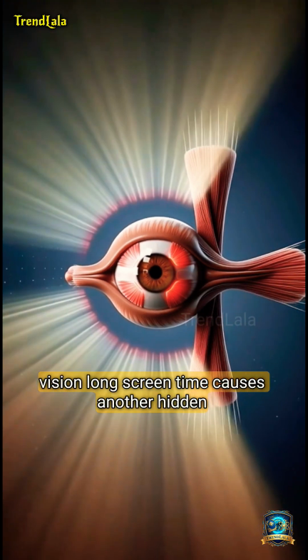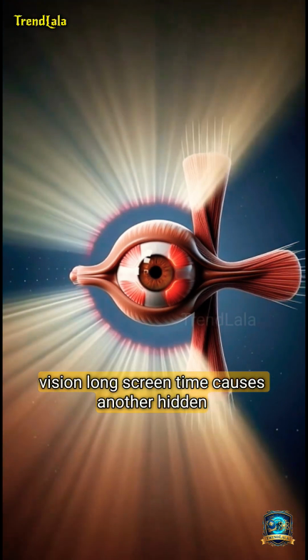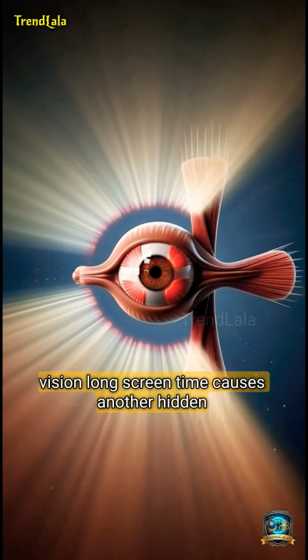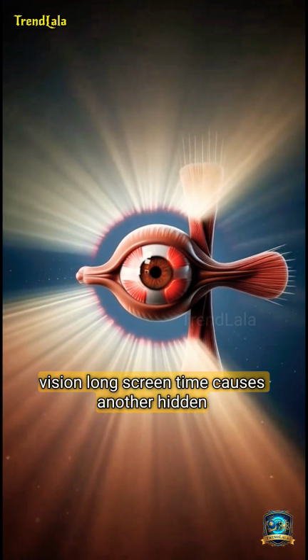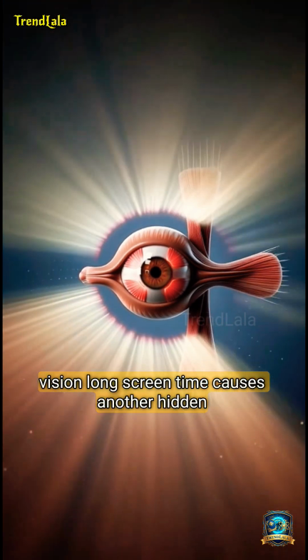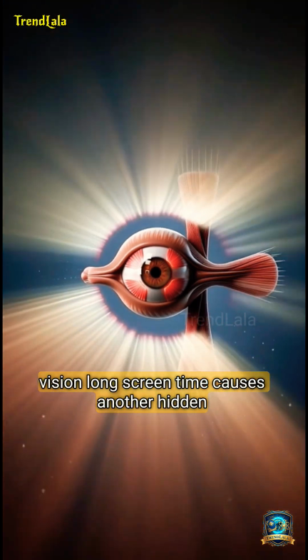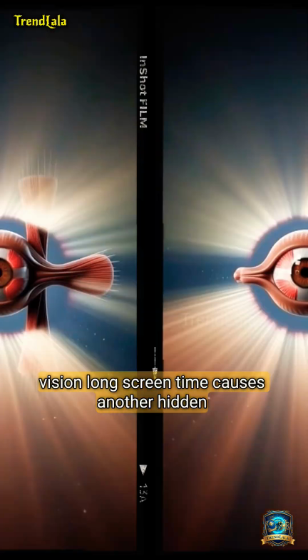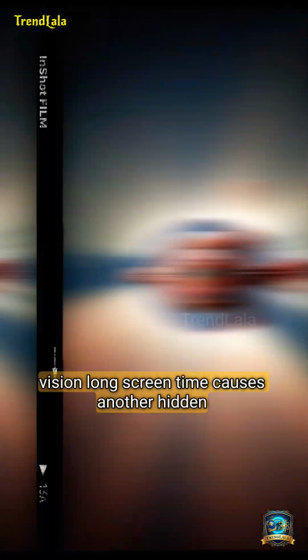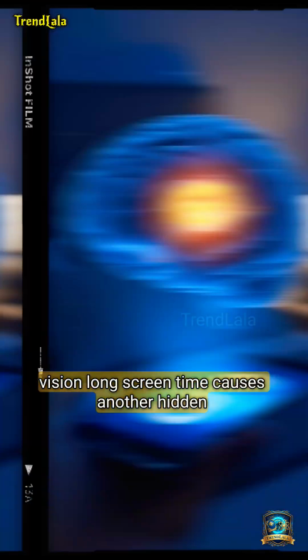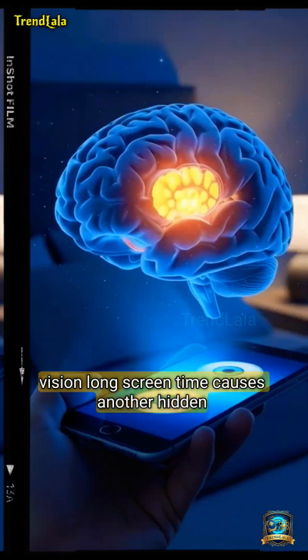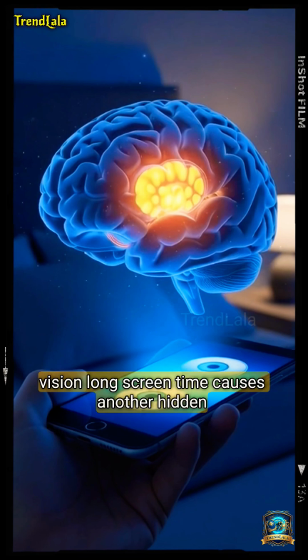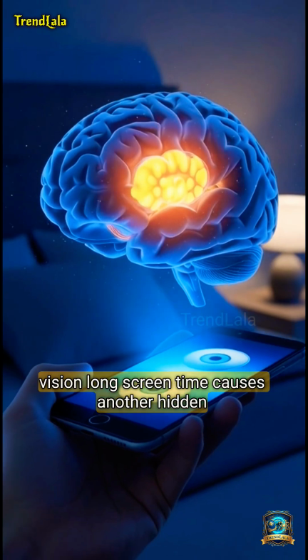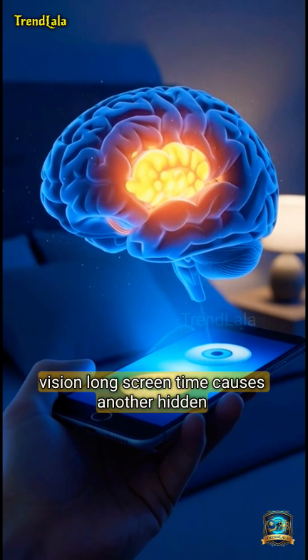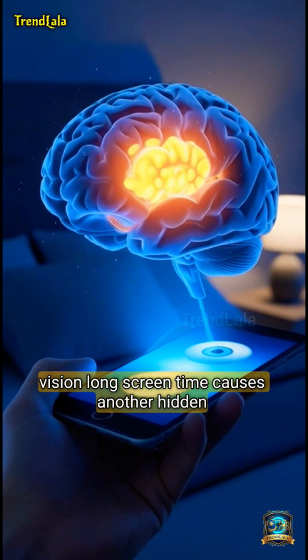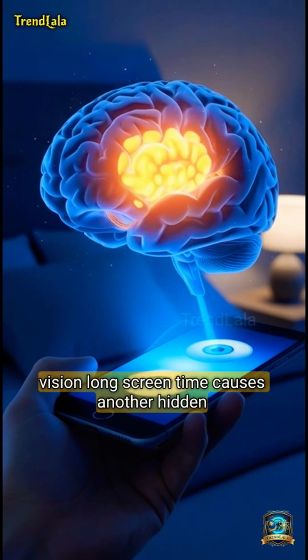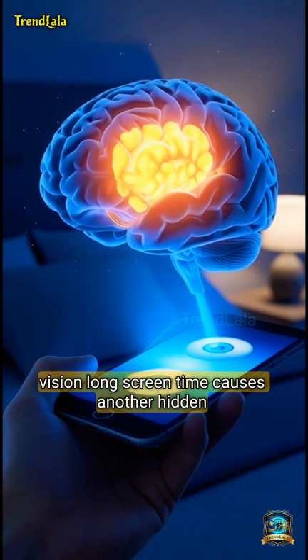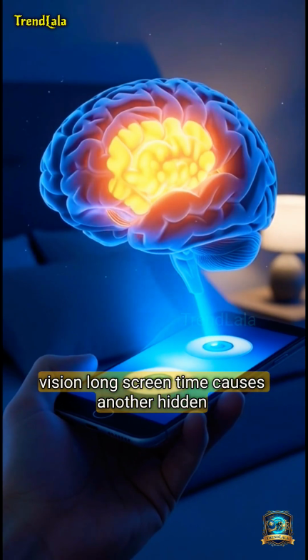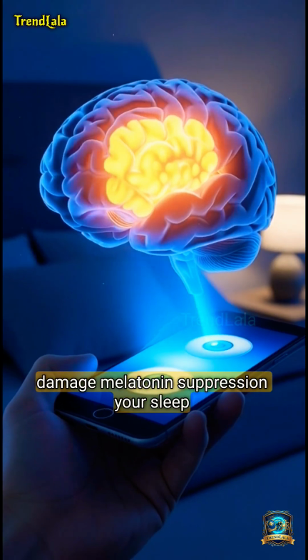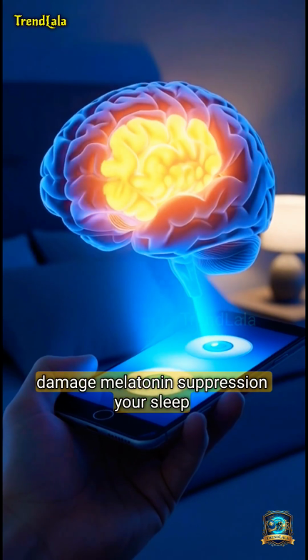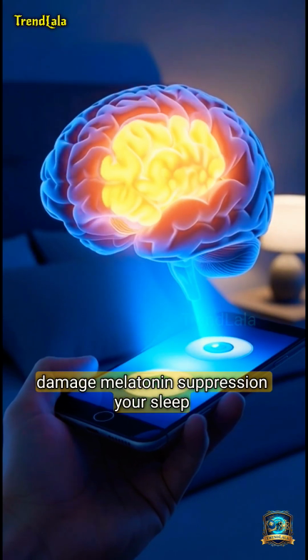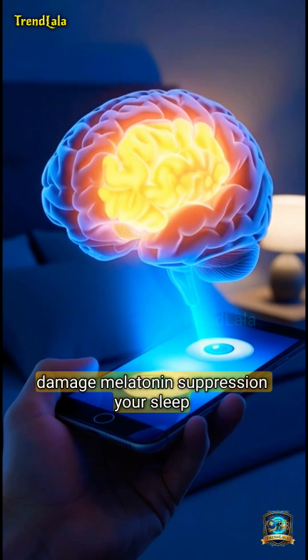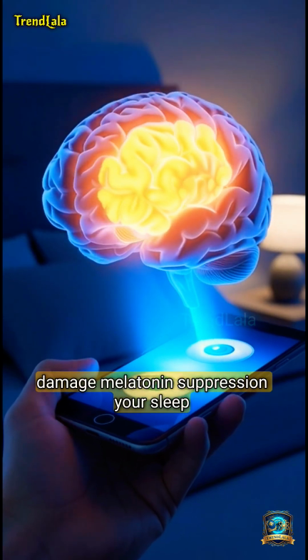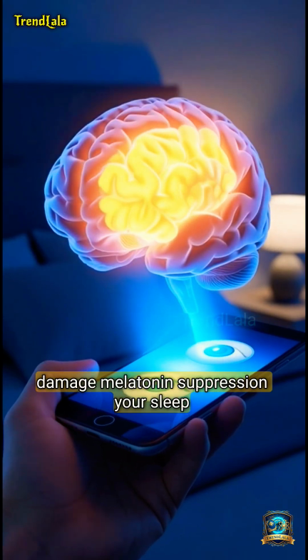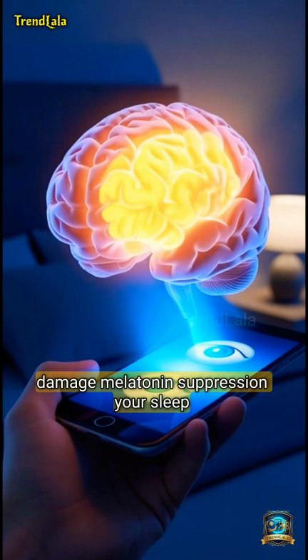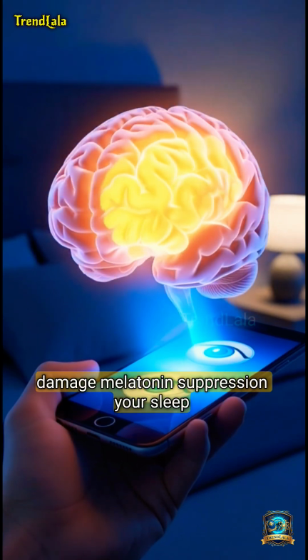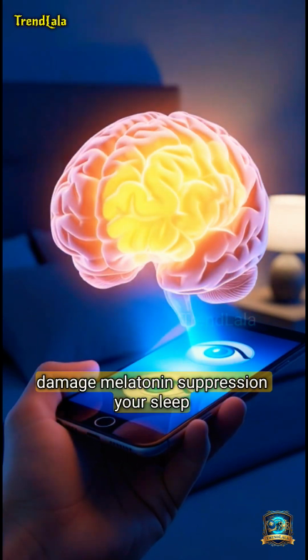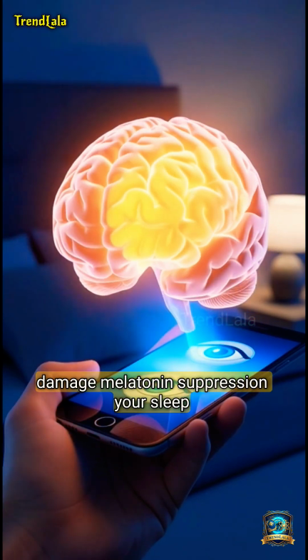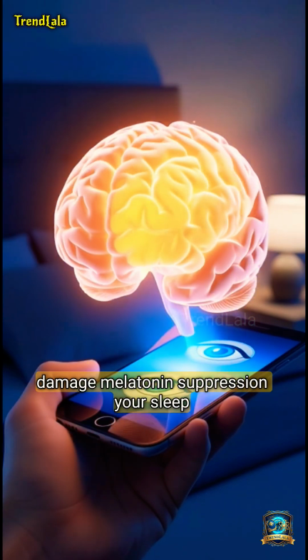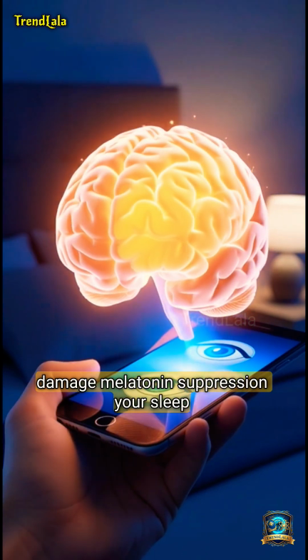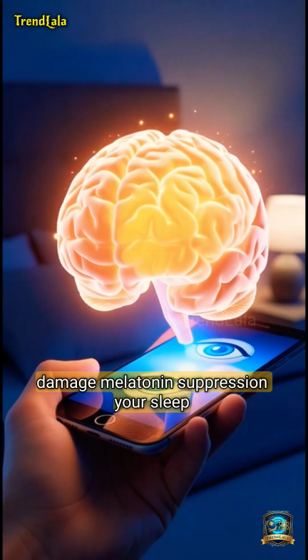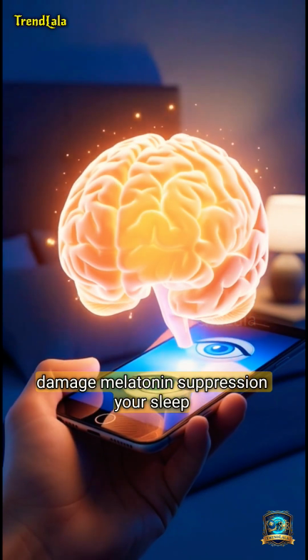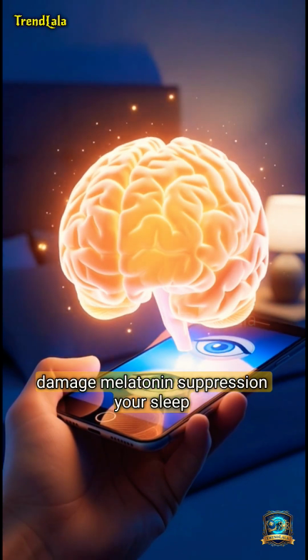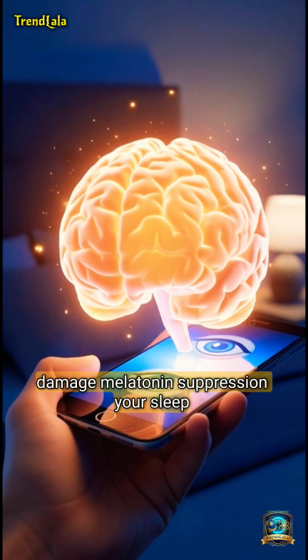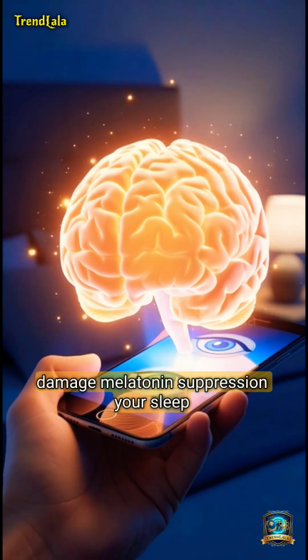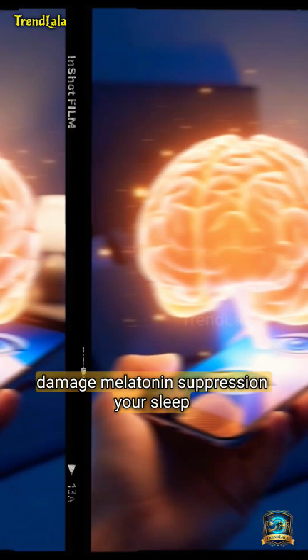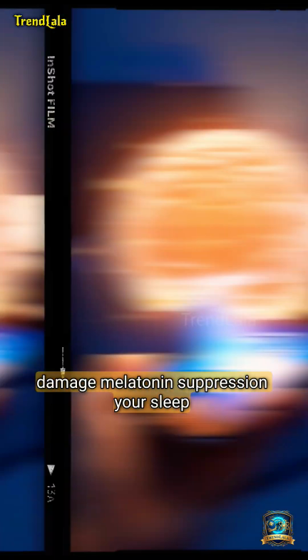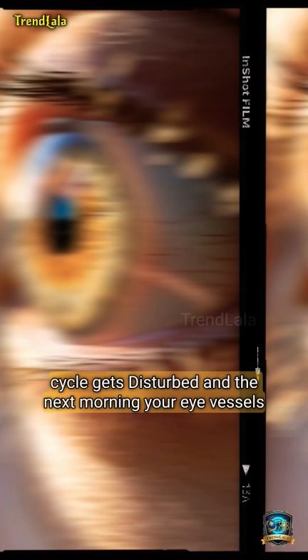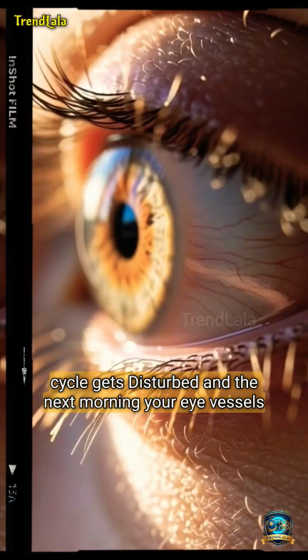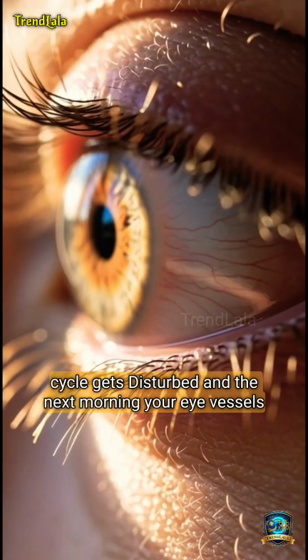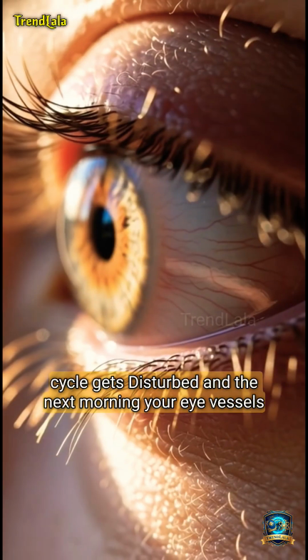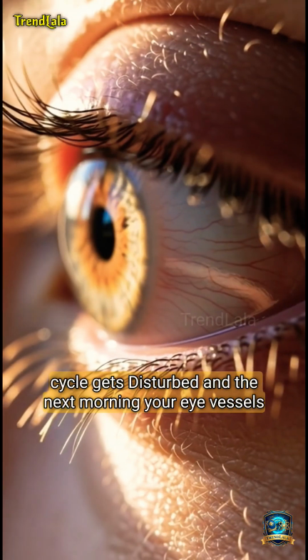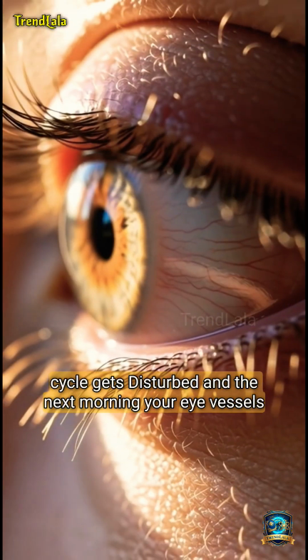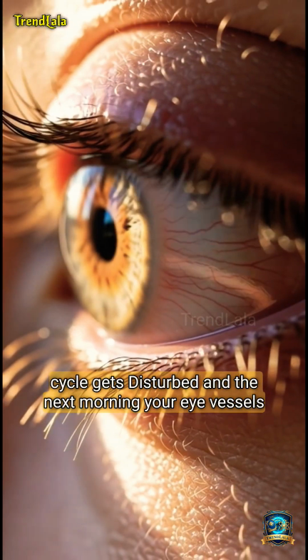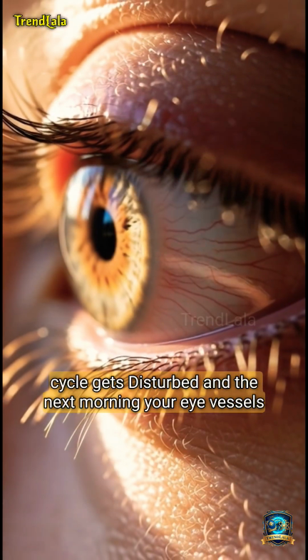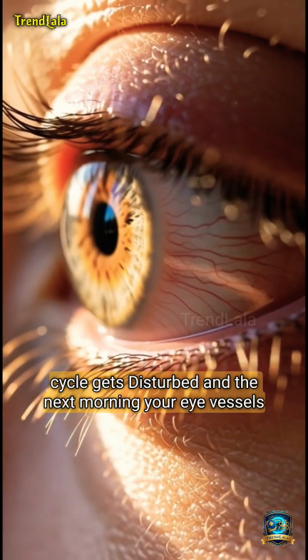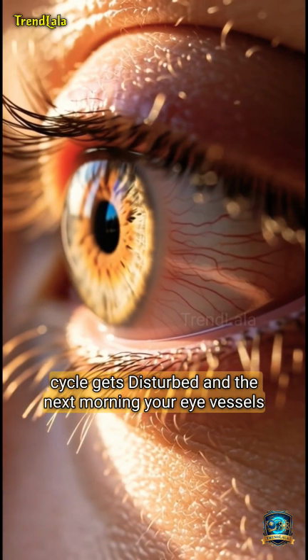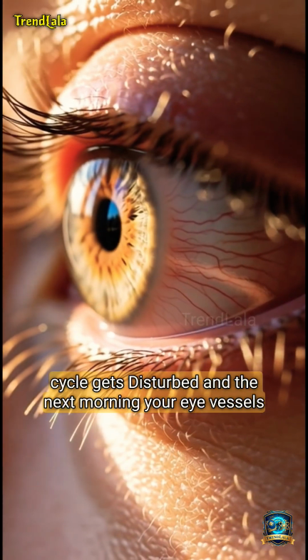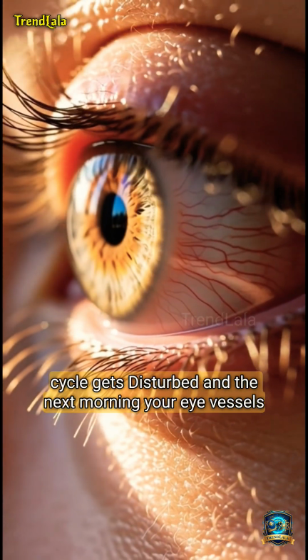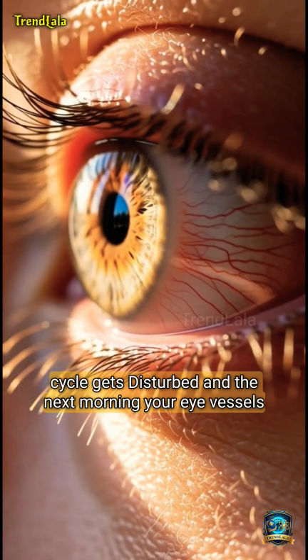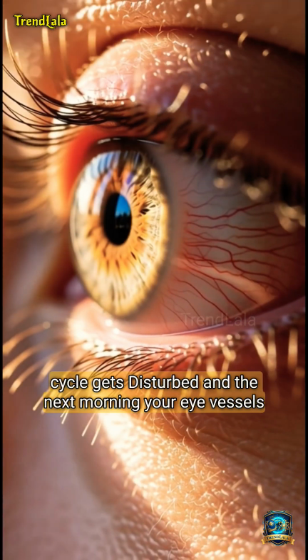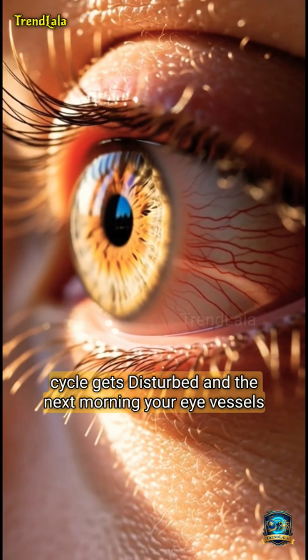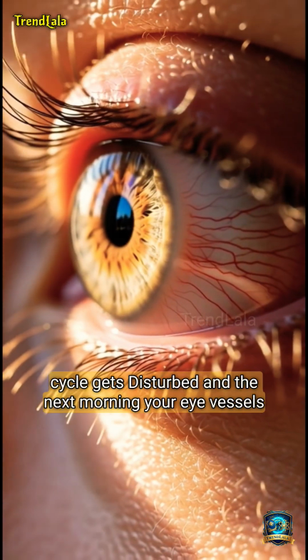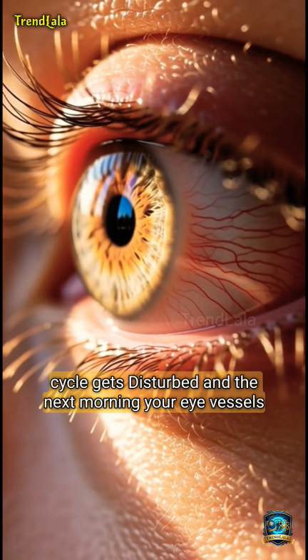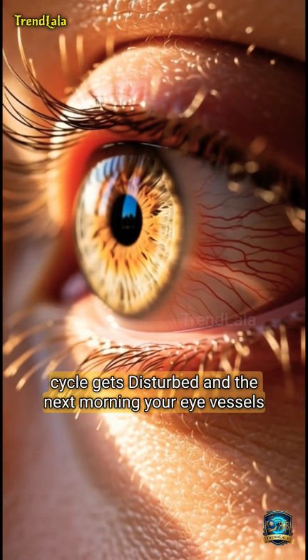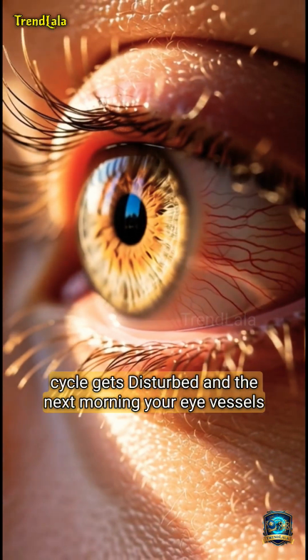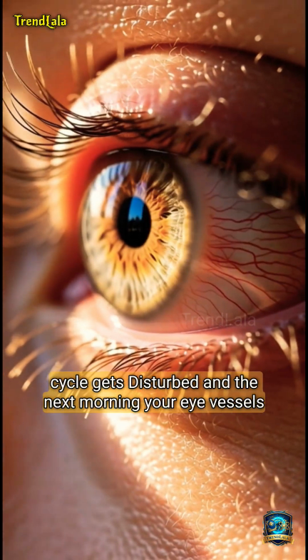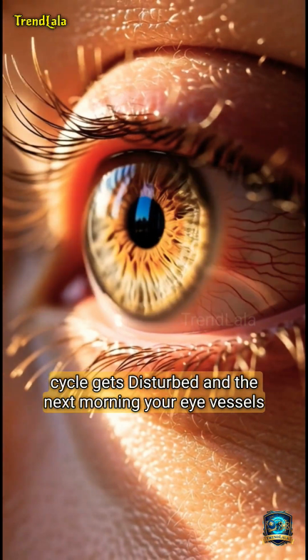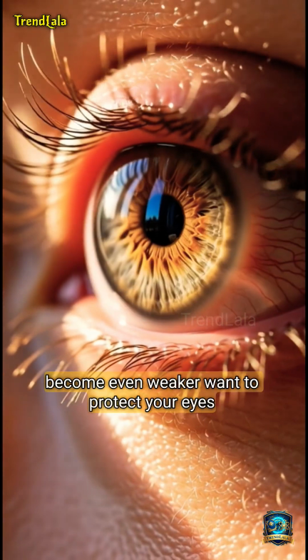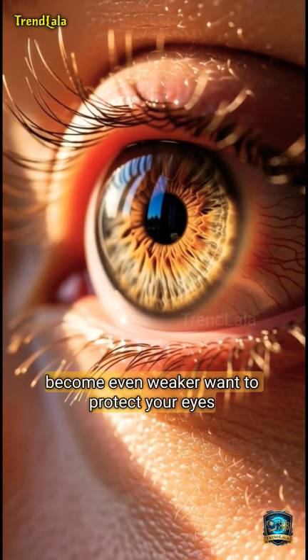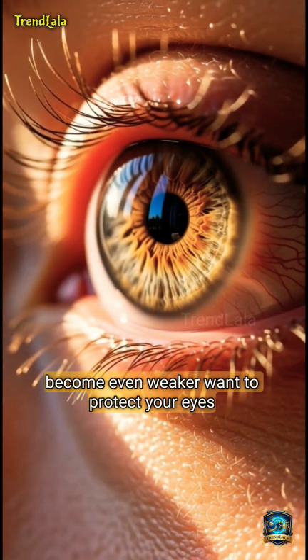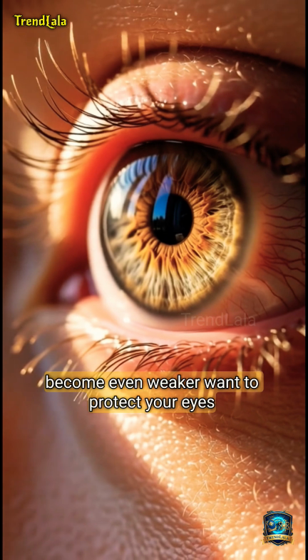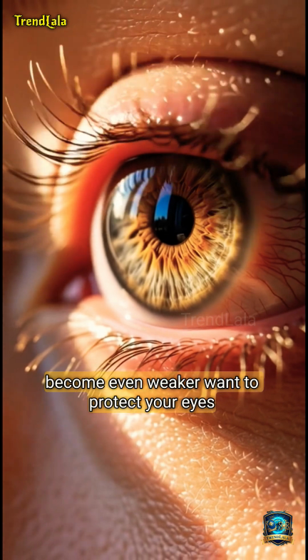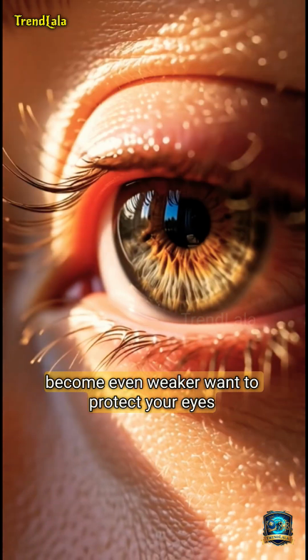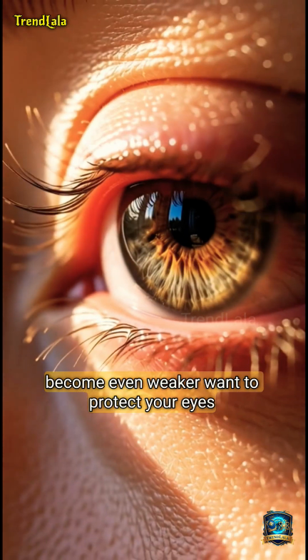Long screen time causes another hidden damage: melatonin suppression. Your sleep cycle gets disturbed, and the next morning your eye vessels become even weaker.